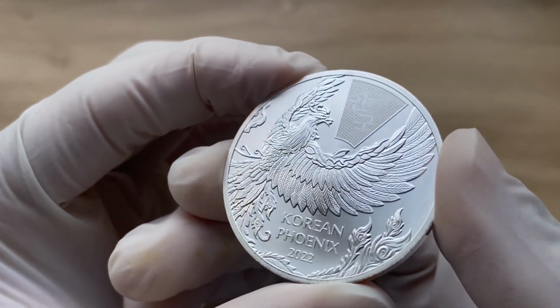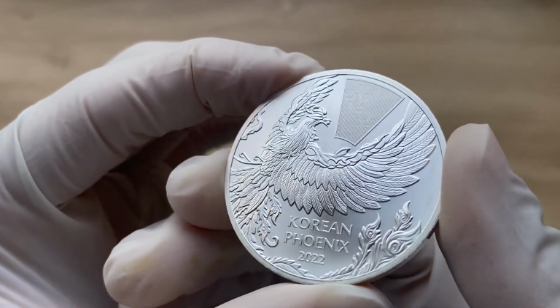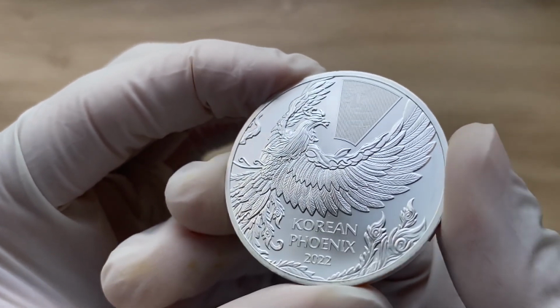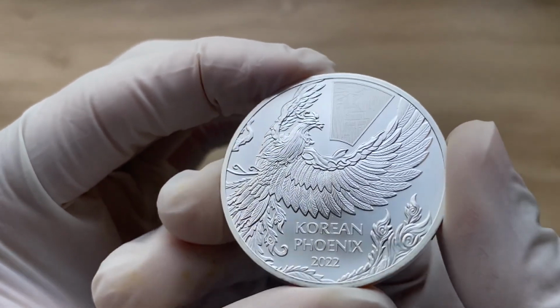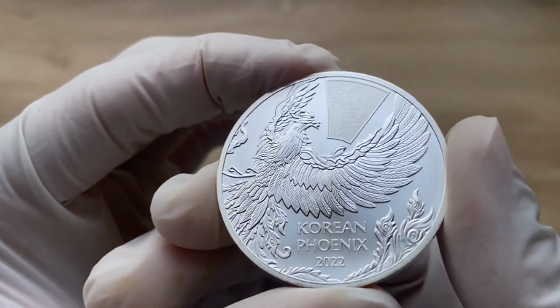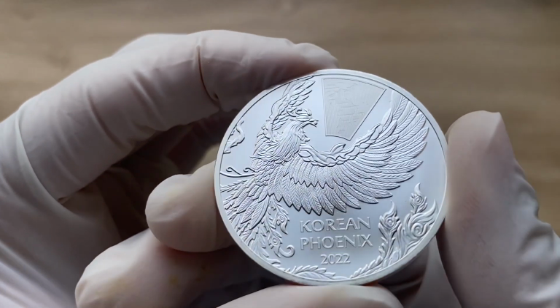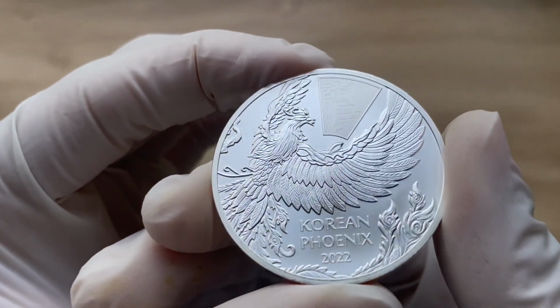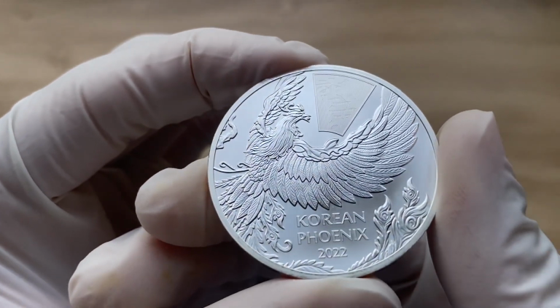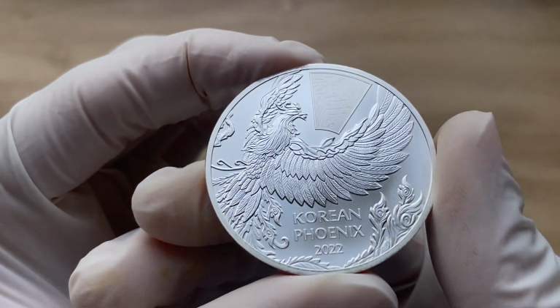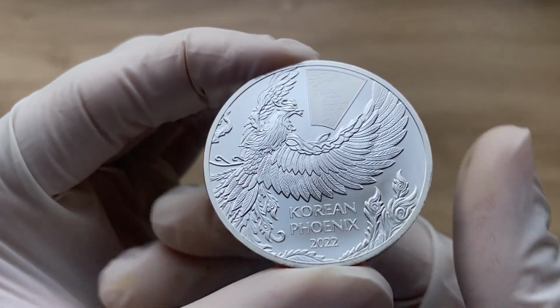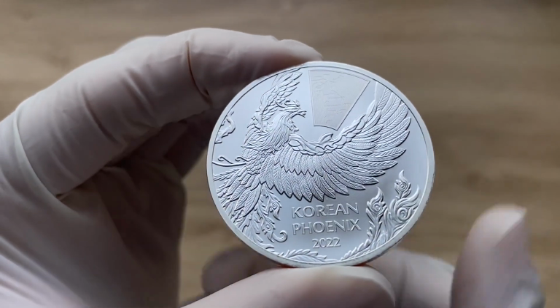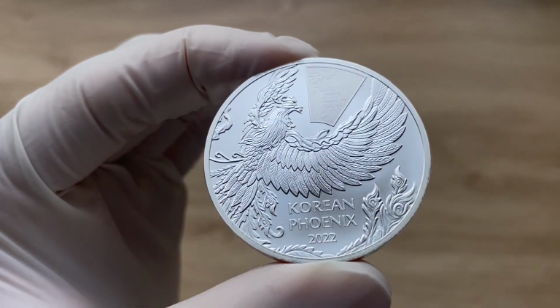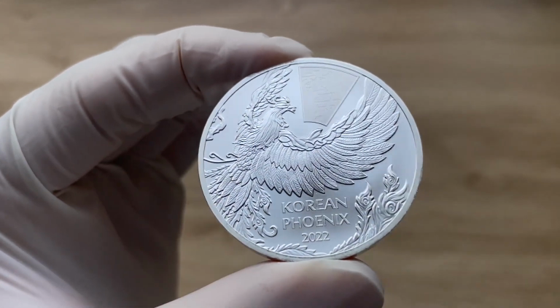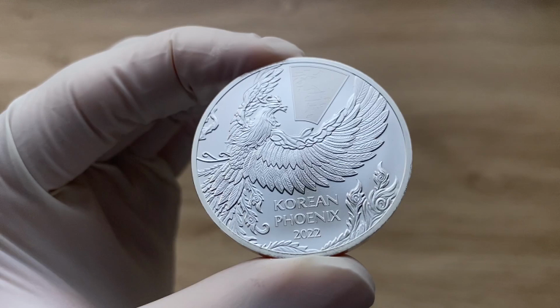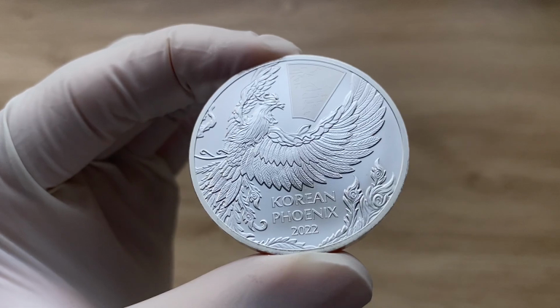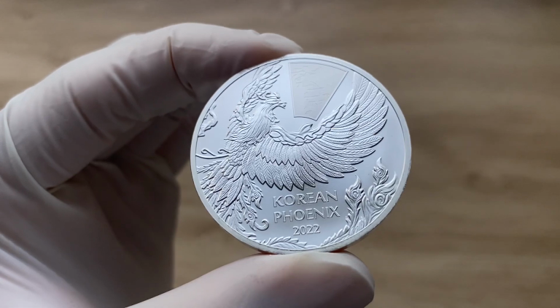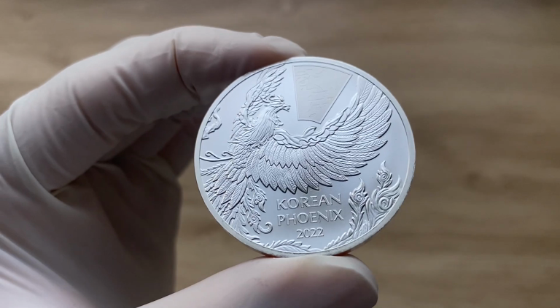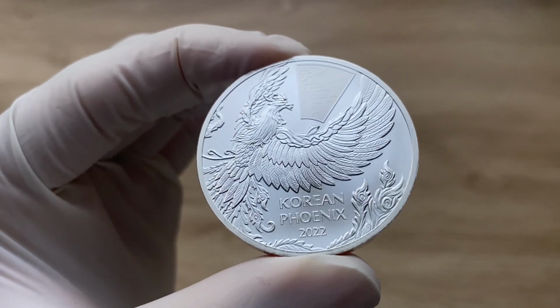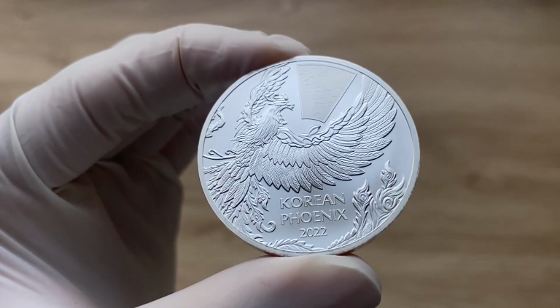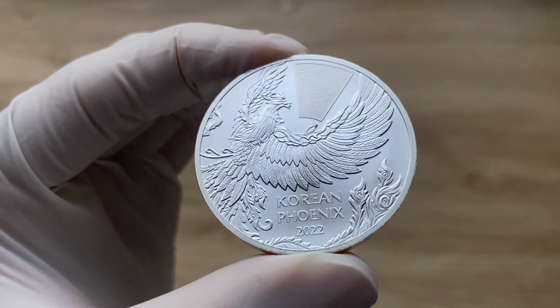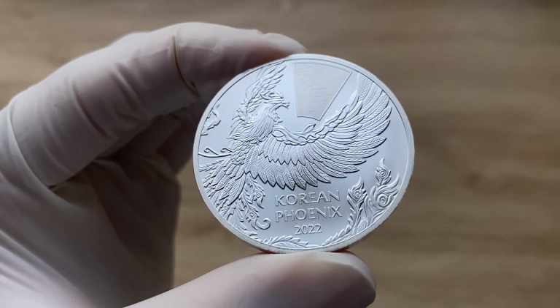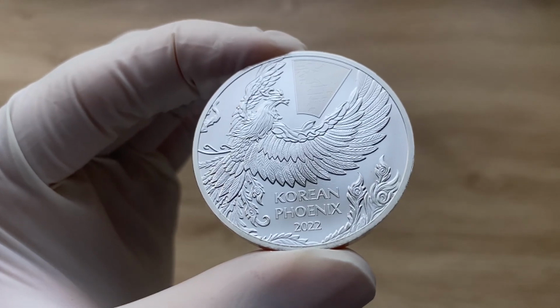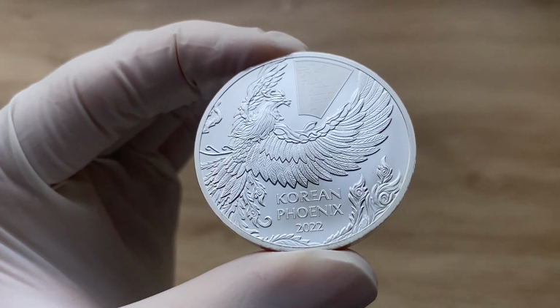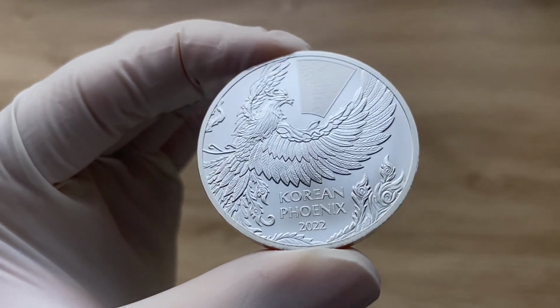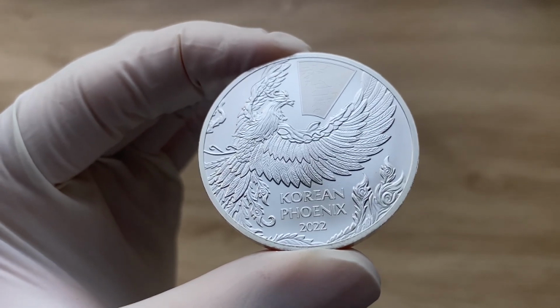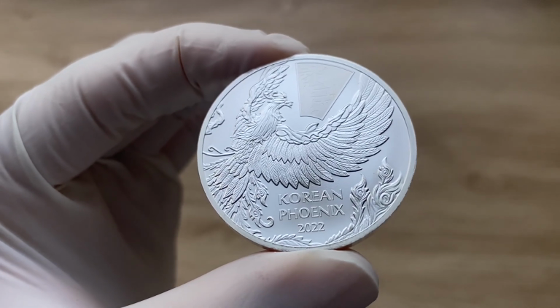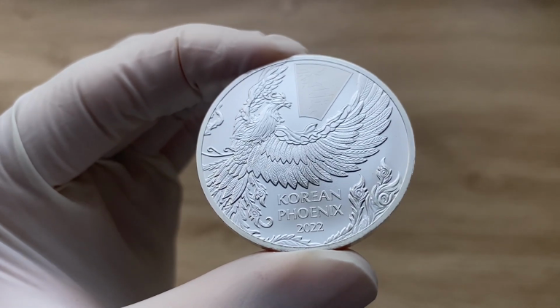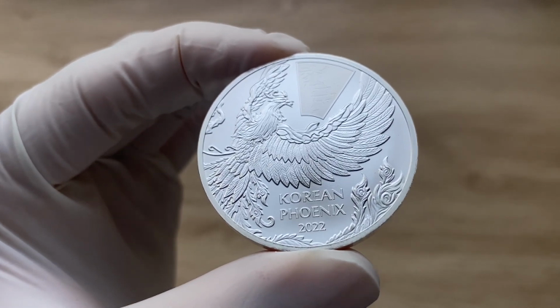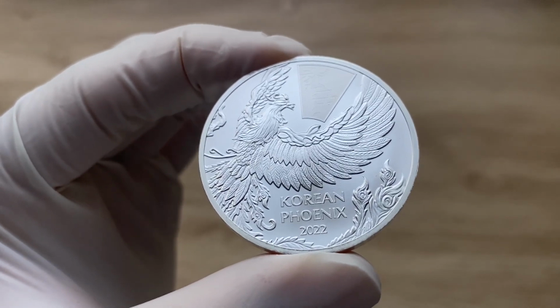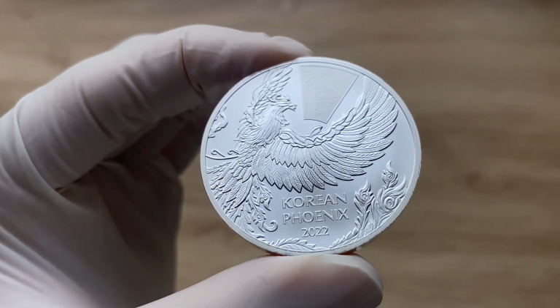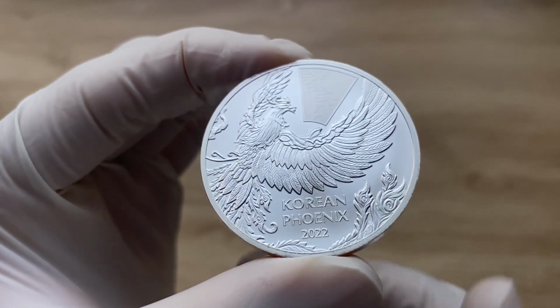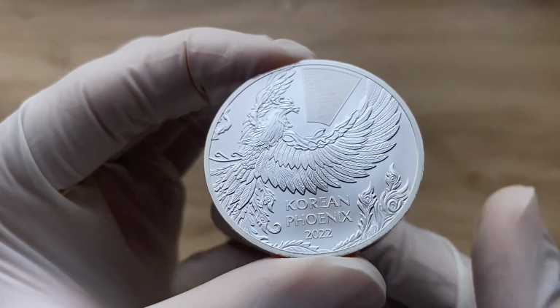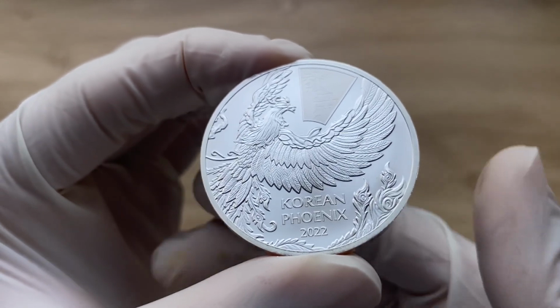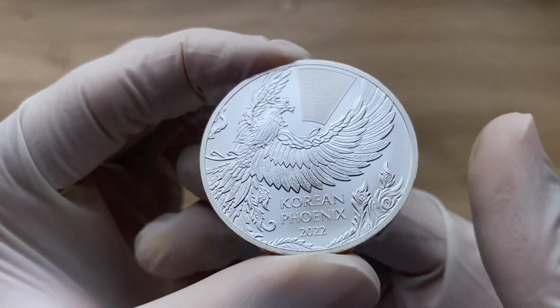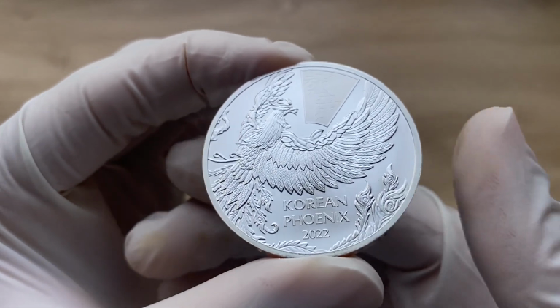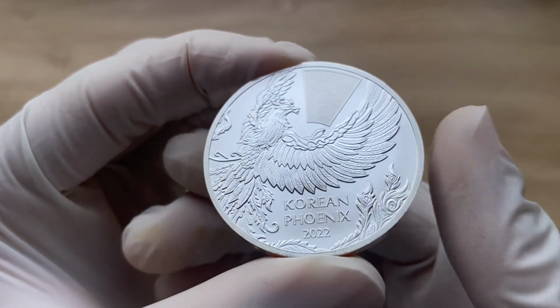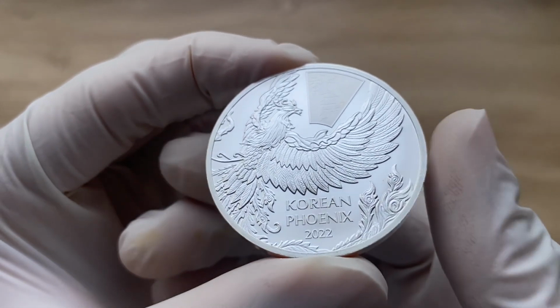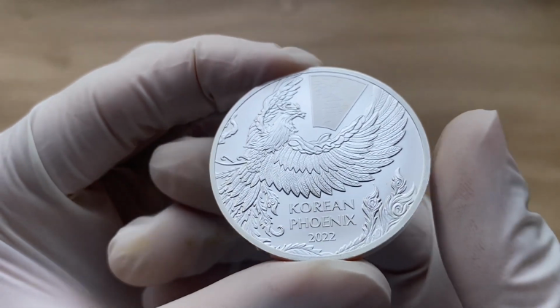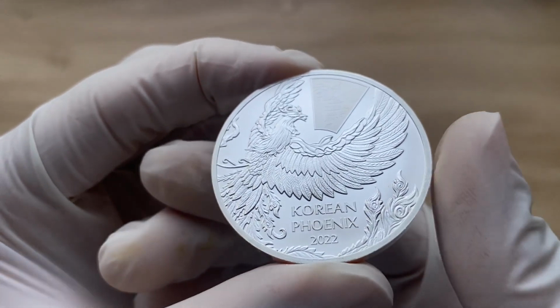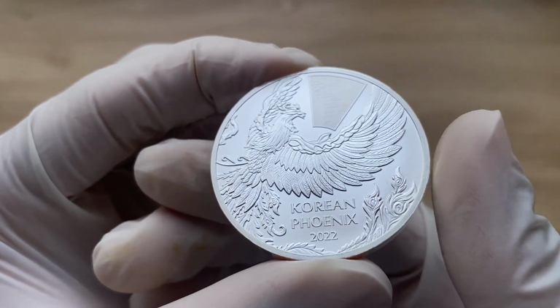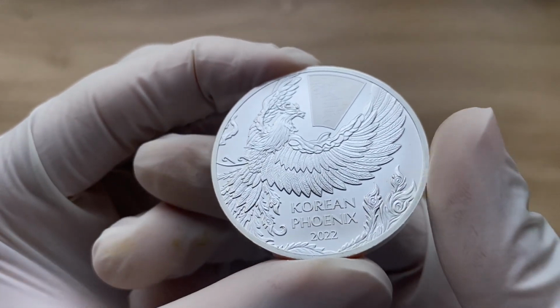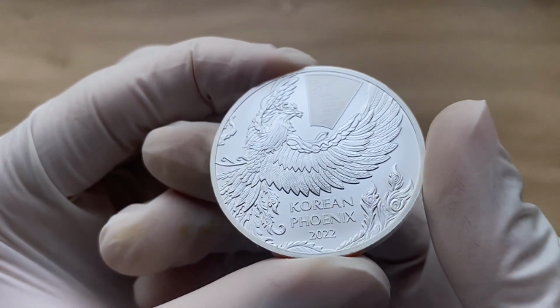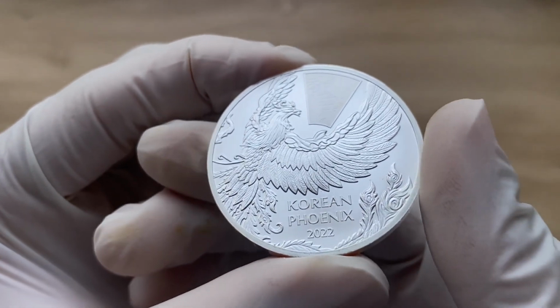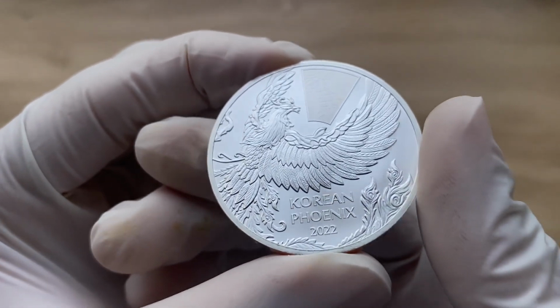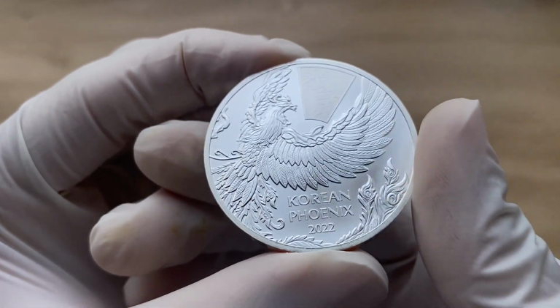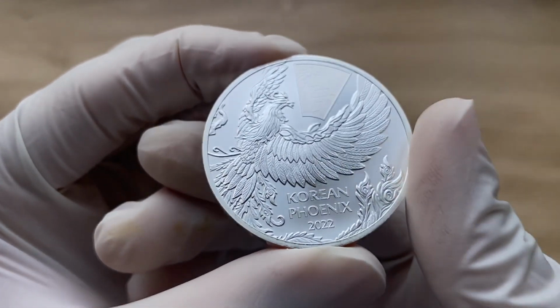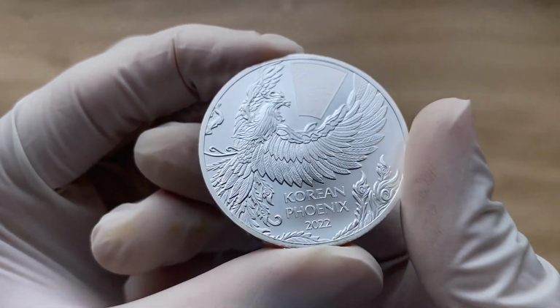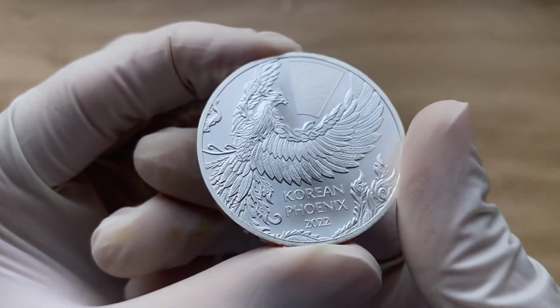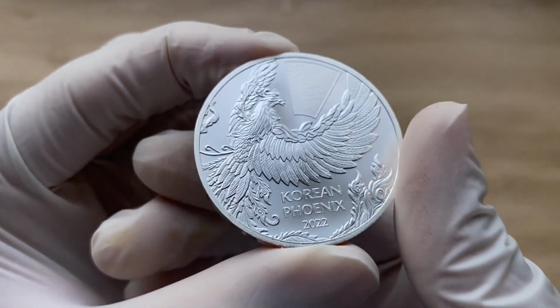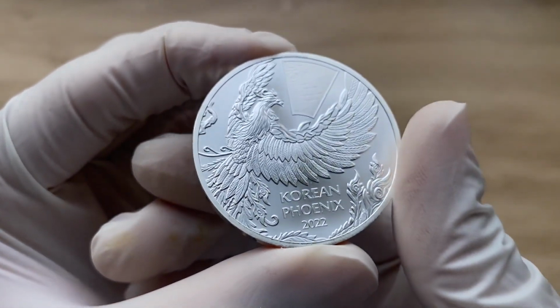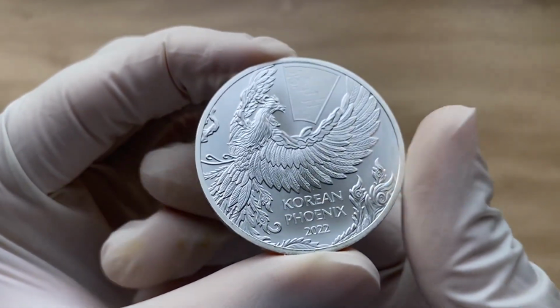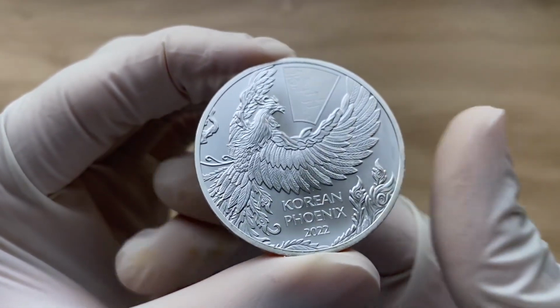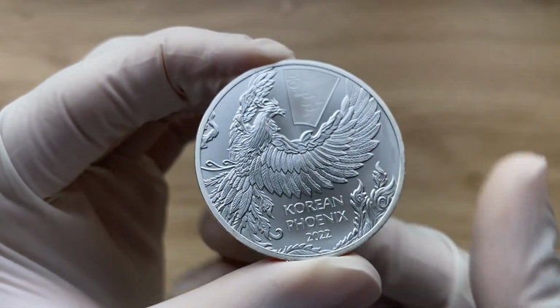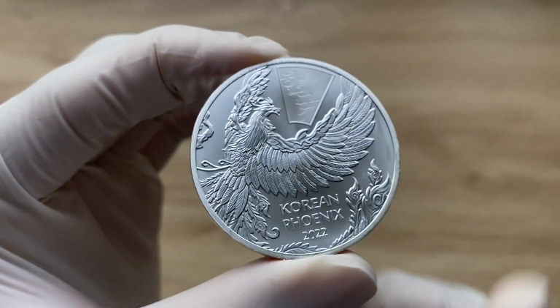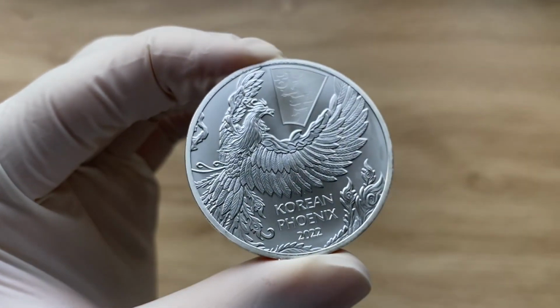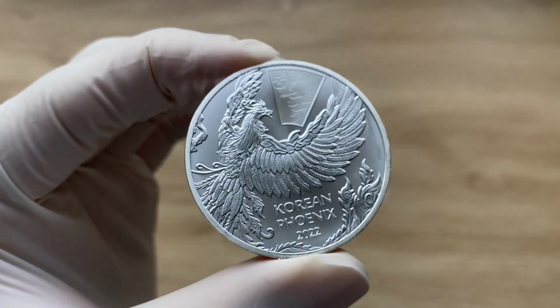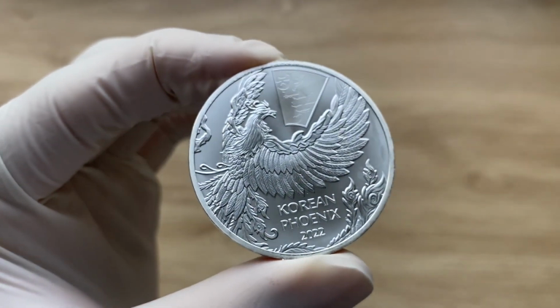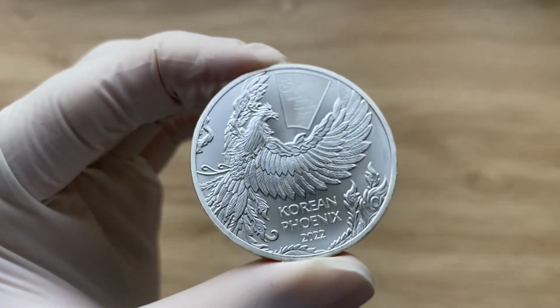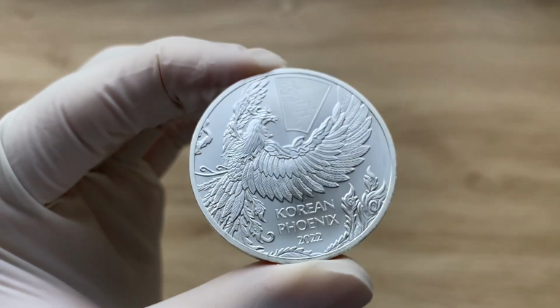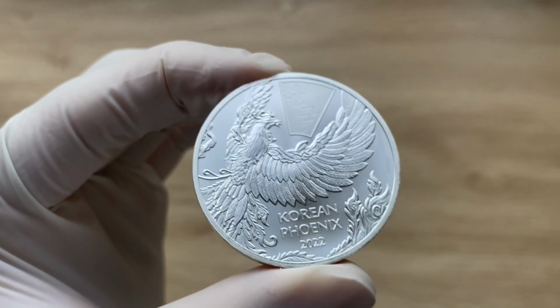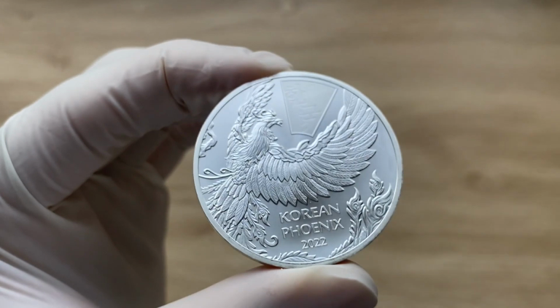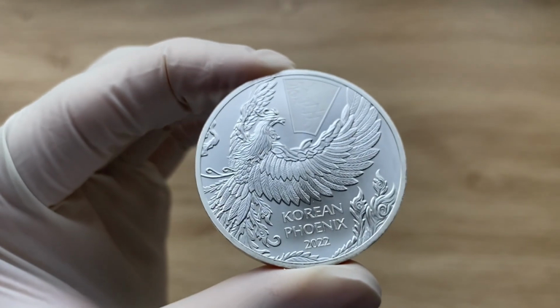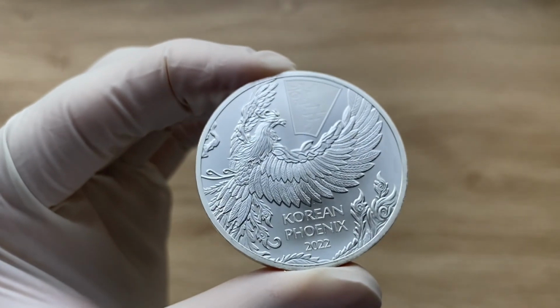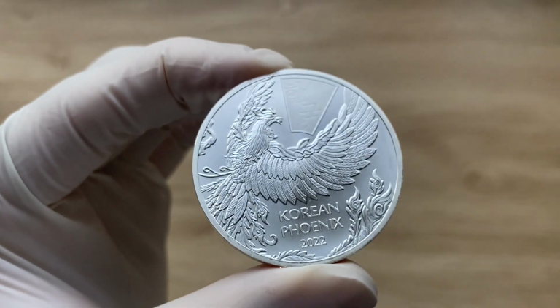And with that, ladies and gentlemen, welcome to the 2022 Komsco Mint Korea one-ounce Korean Phoenix silver coin.